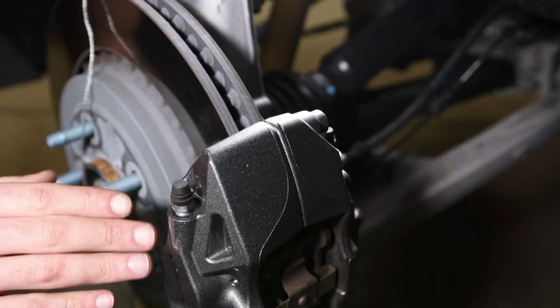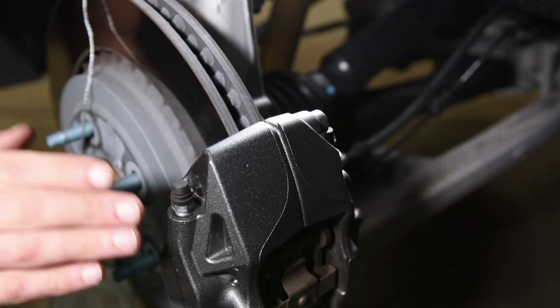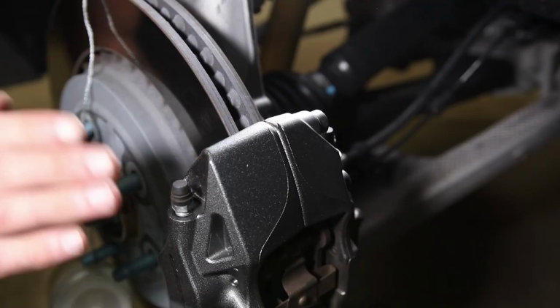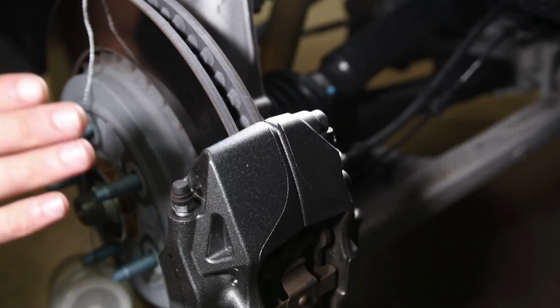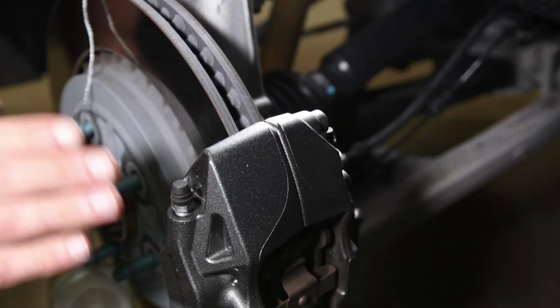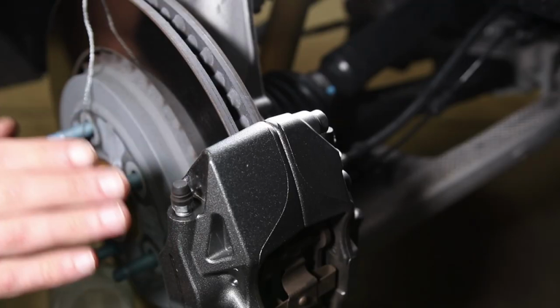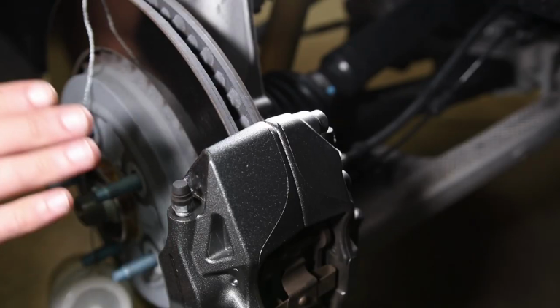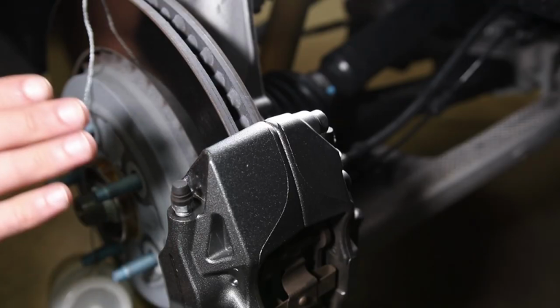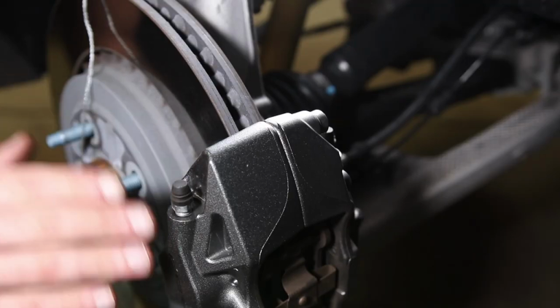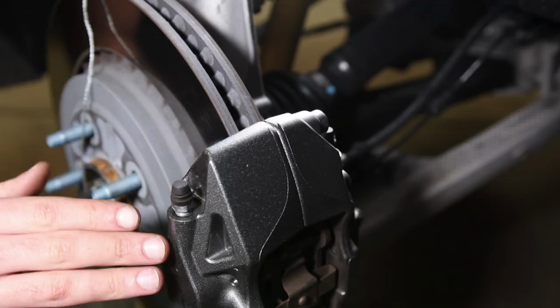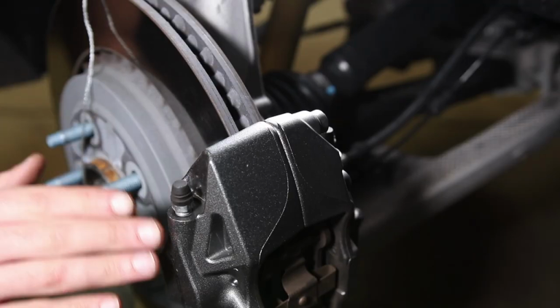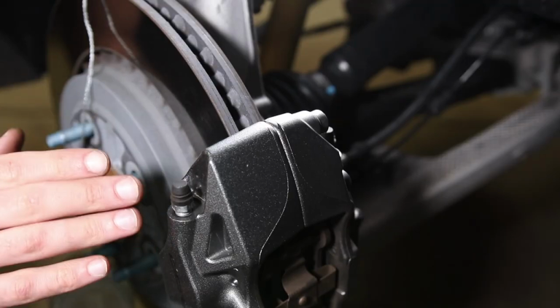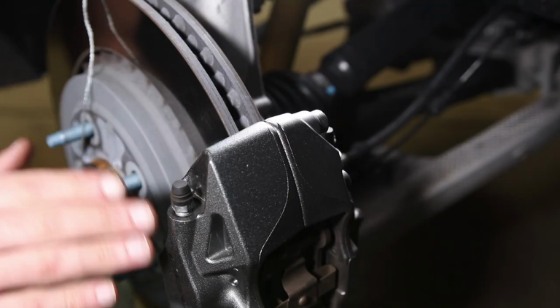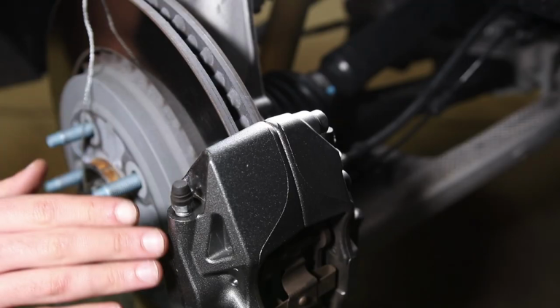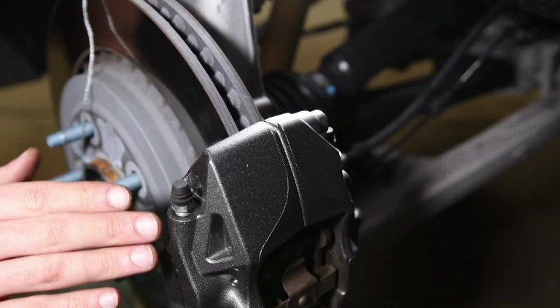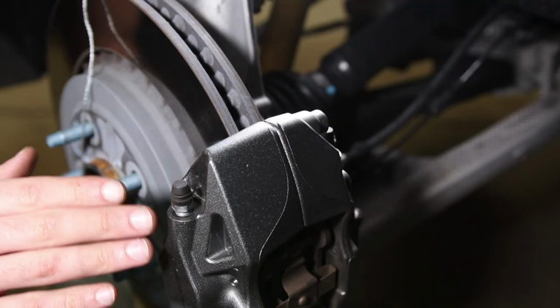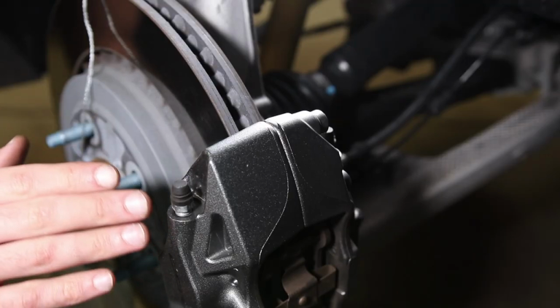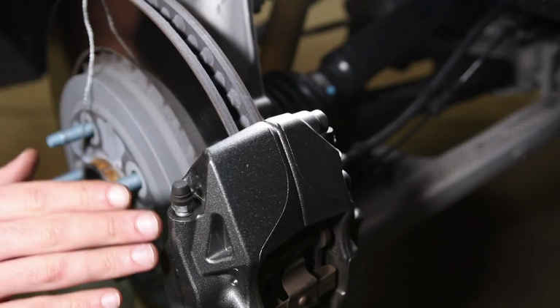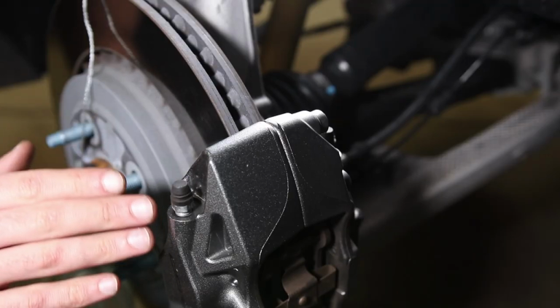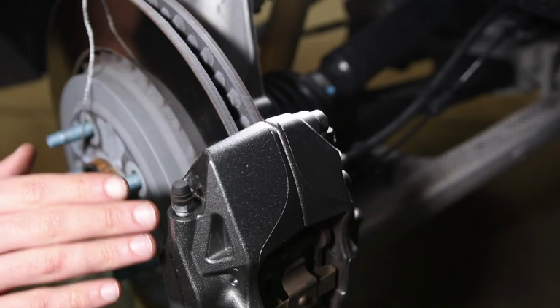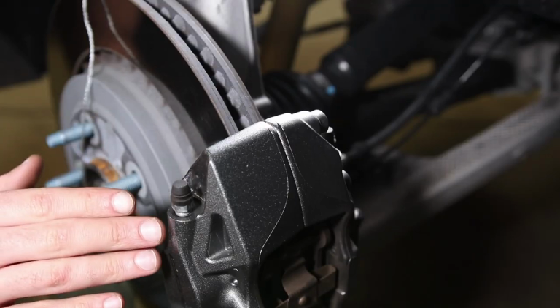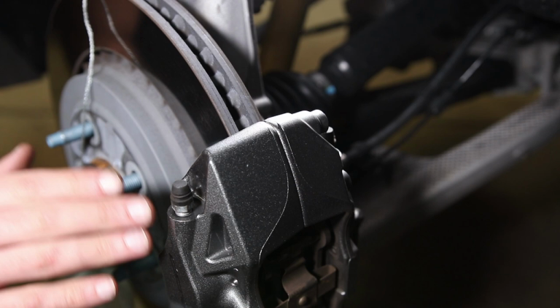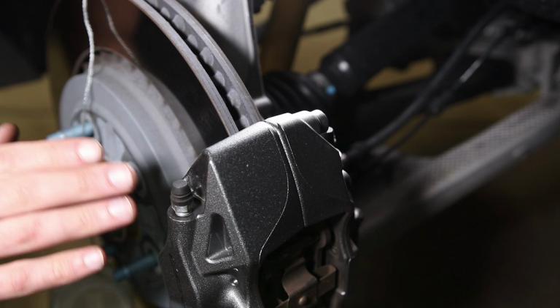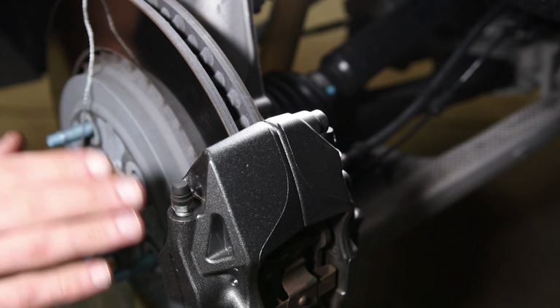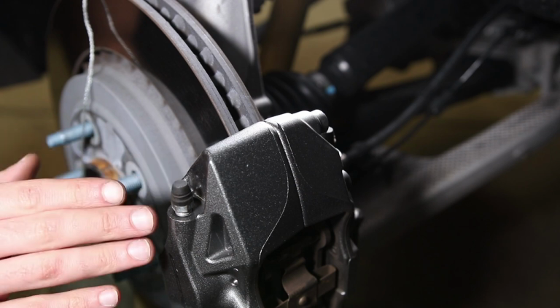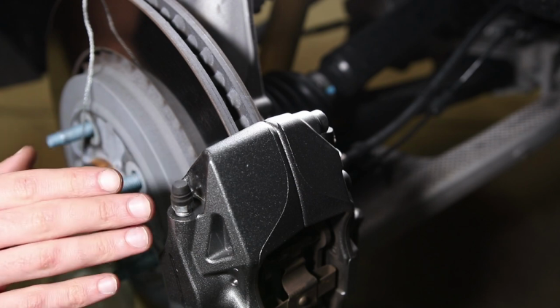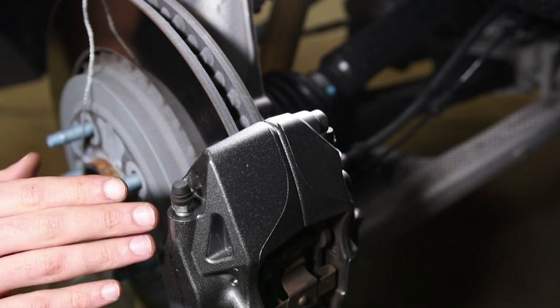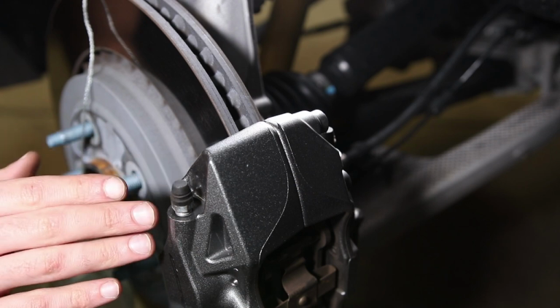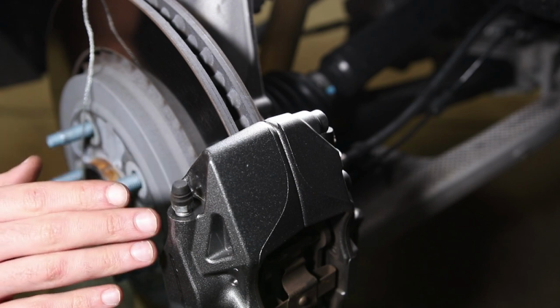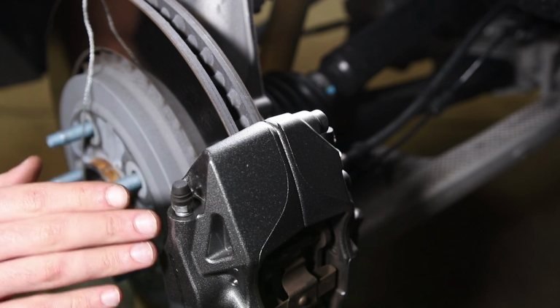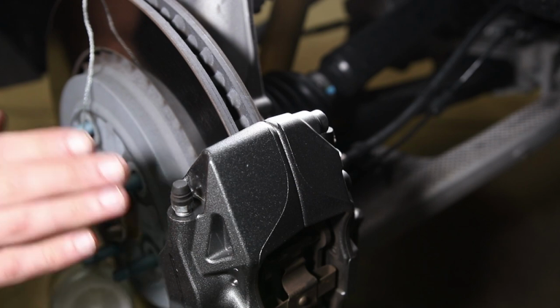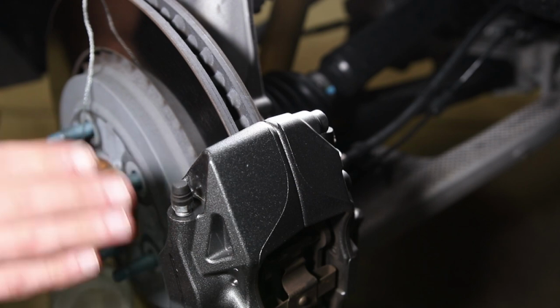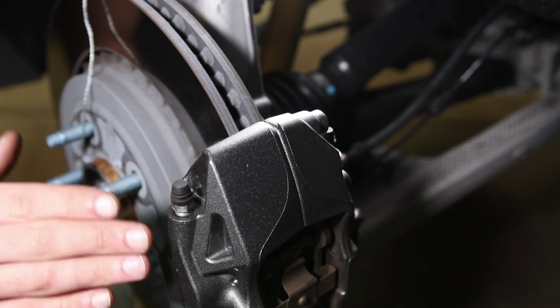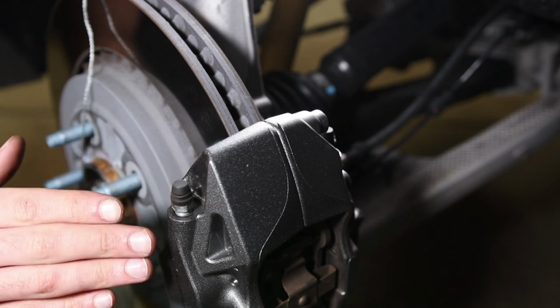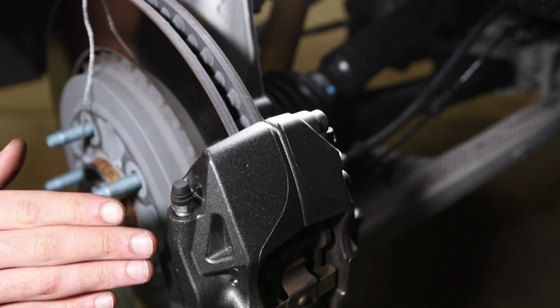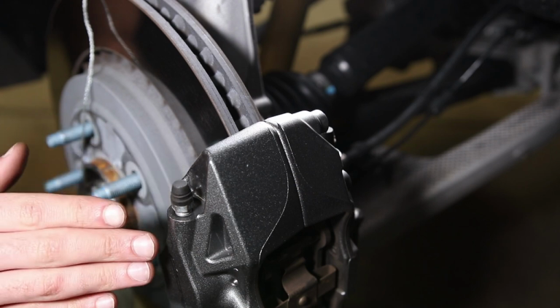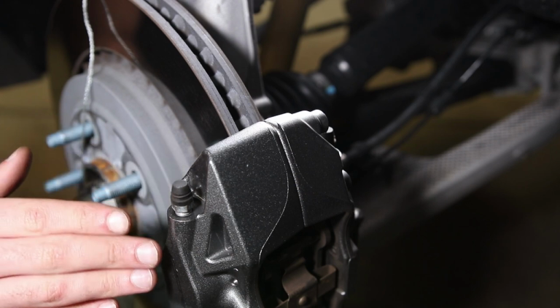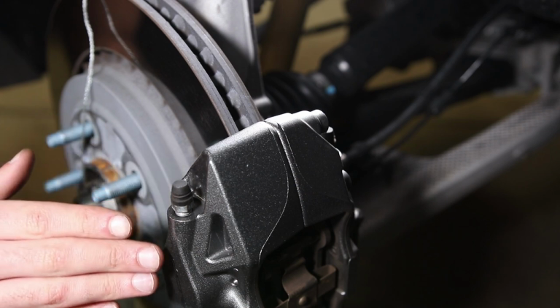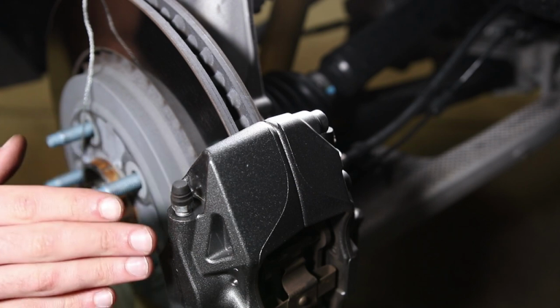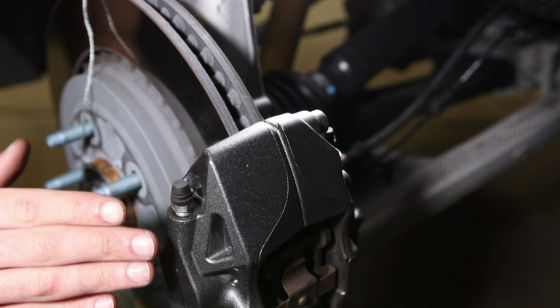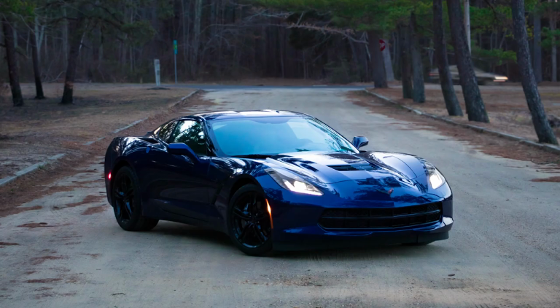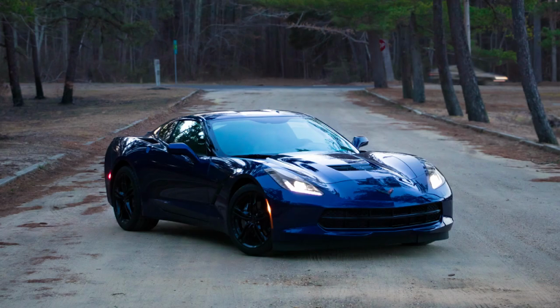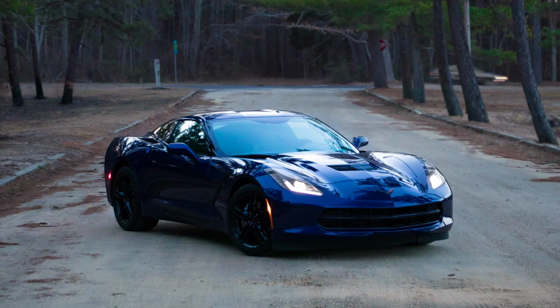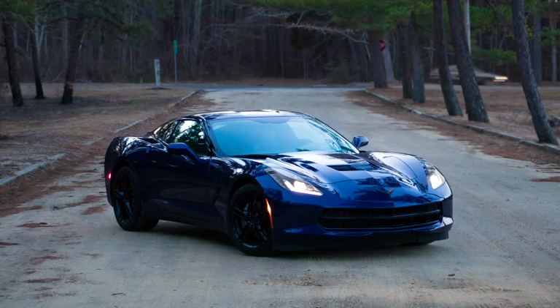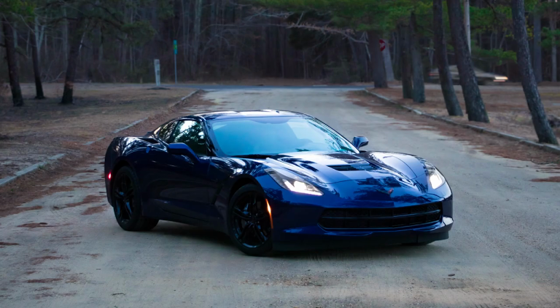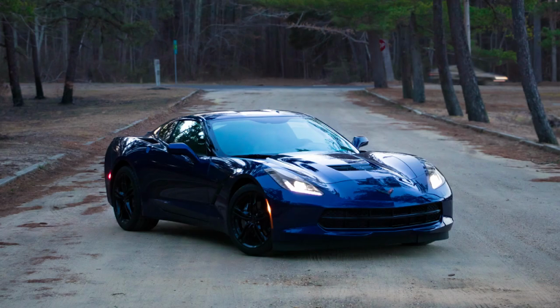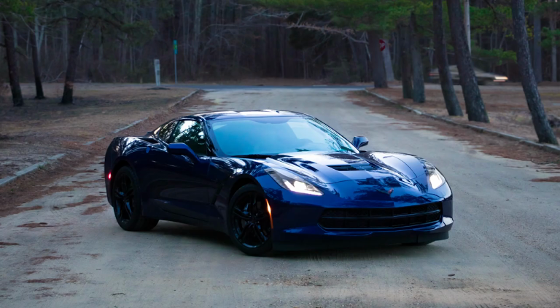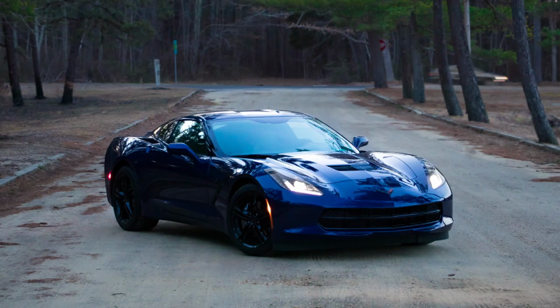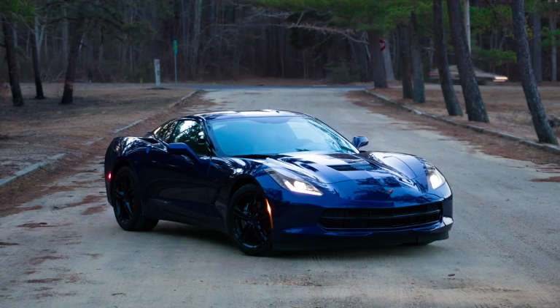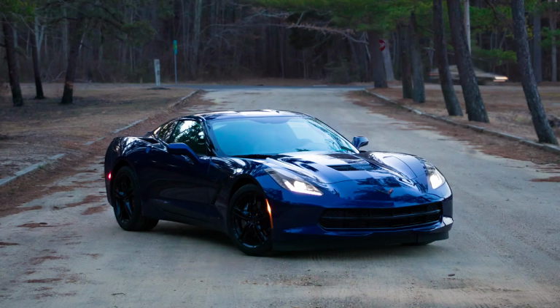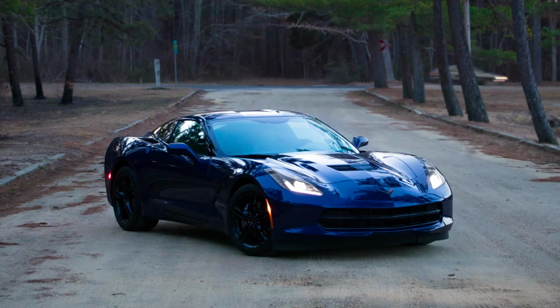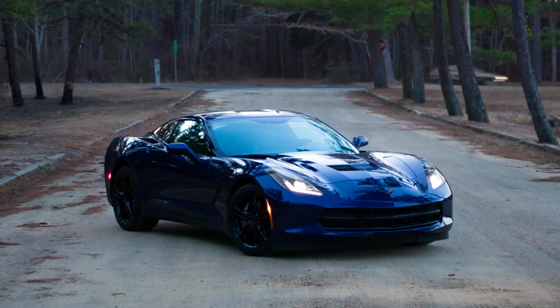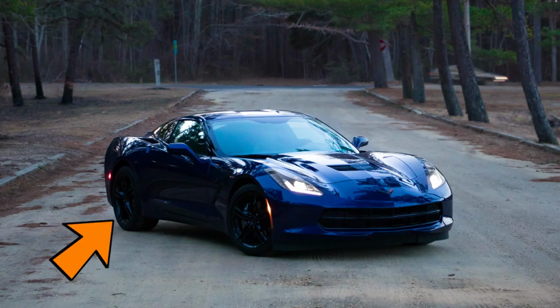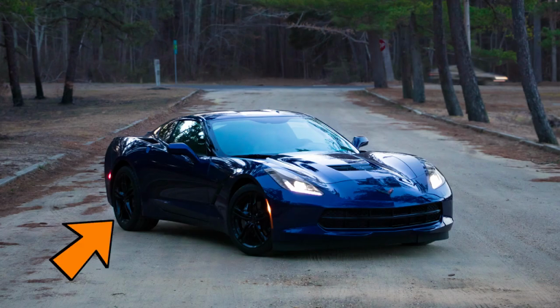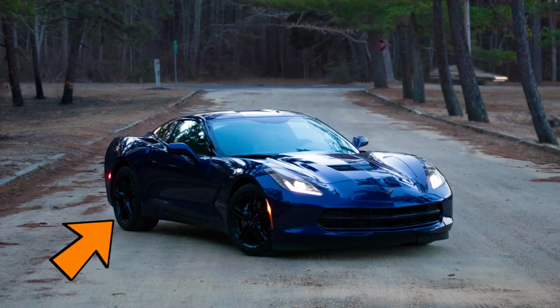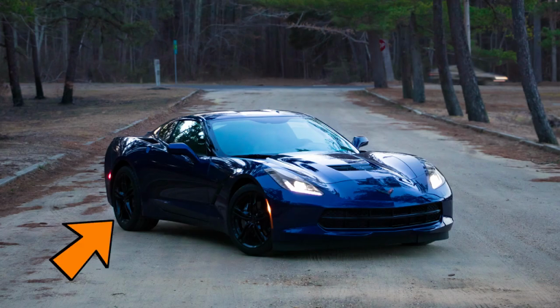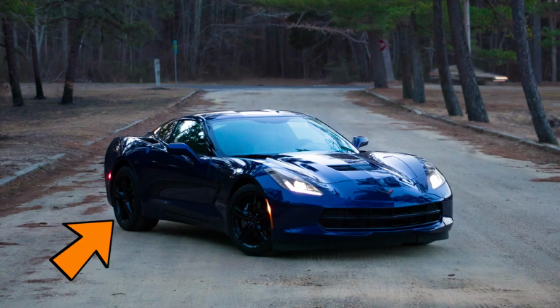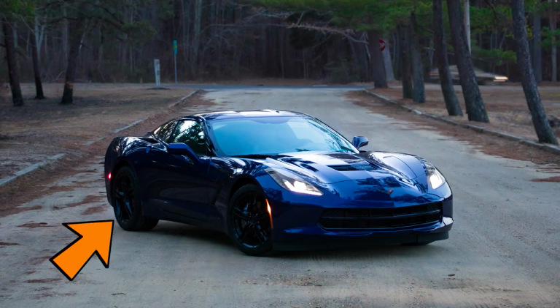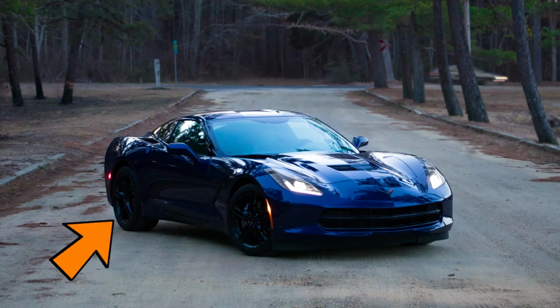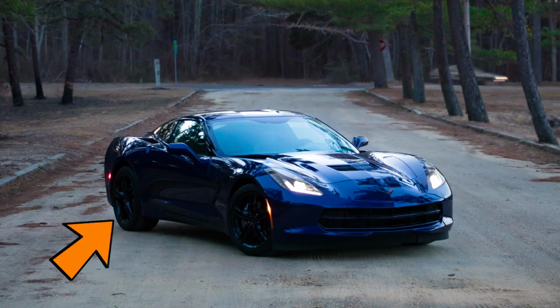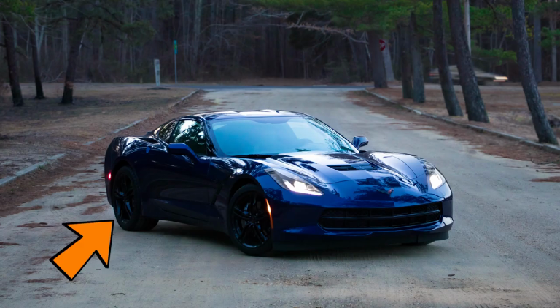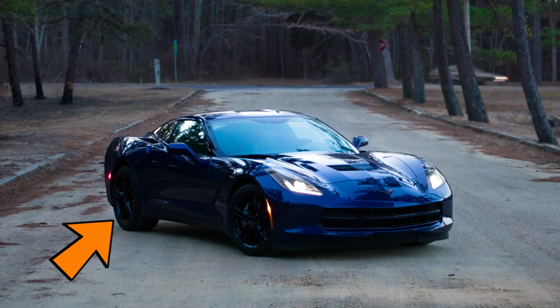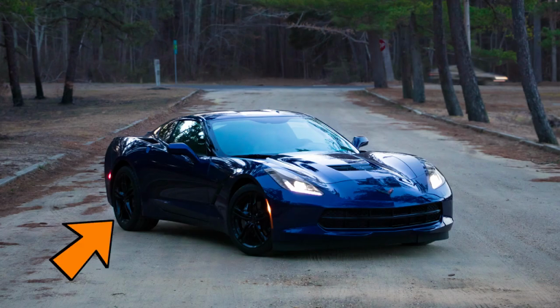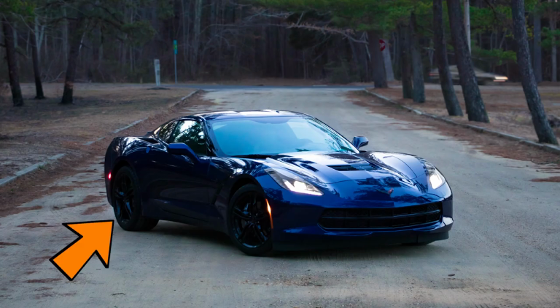The first caliper you want to bleed is going to be furthest away from the ABS module, so in our case it's the rear passenger caliper.